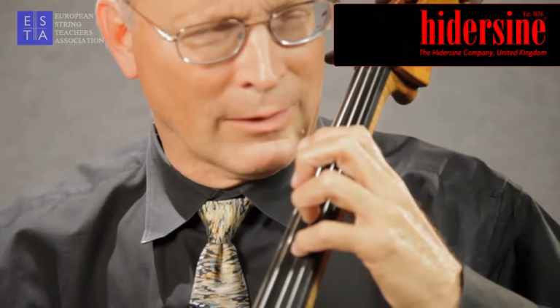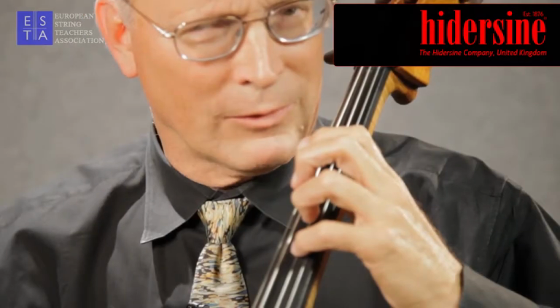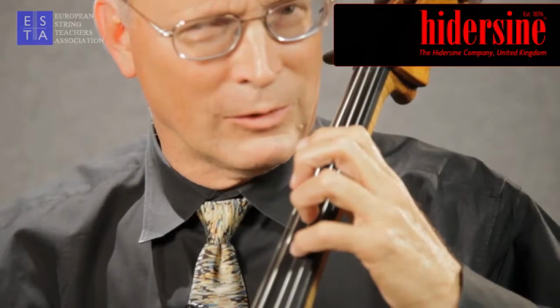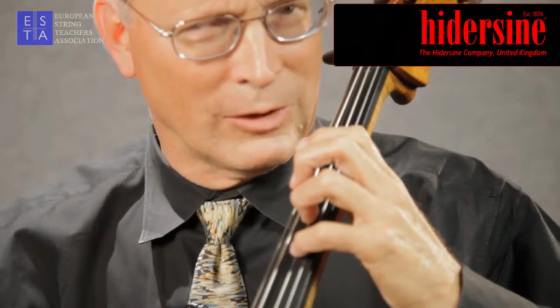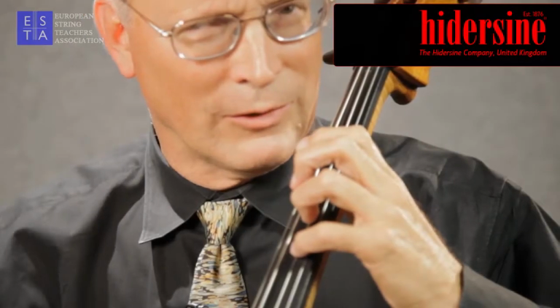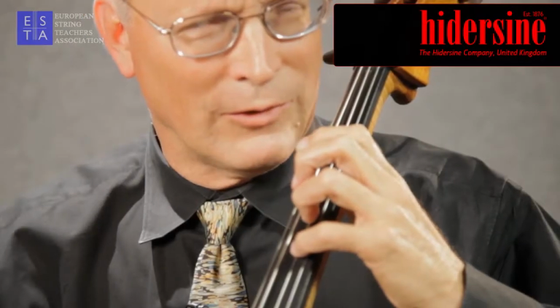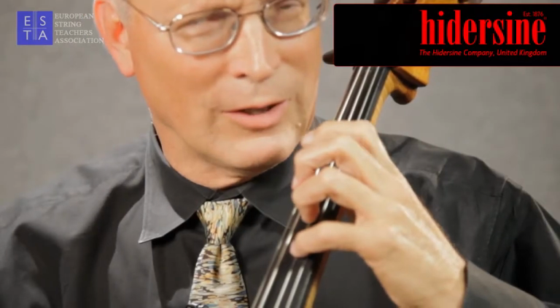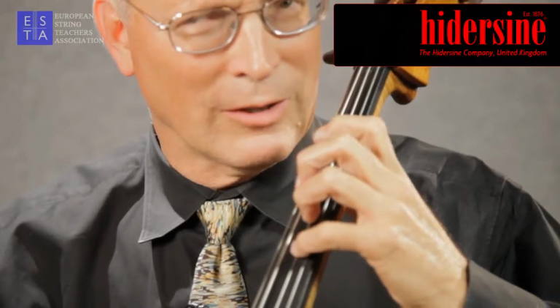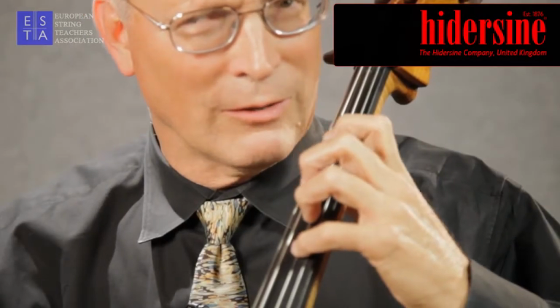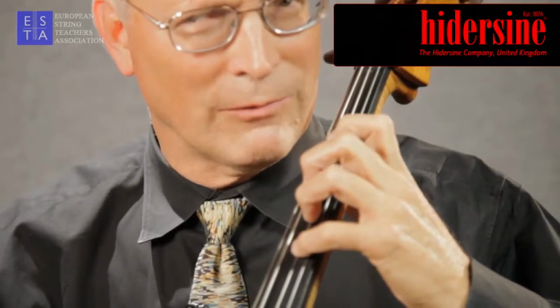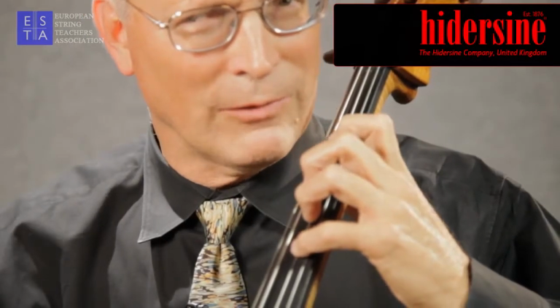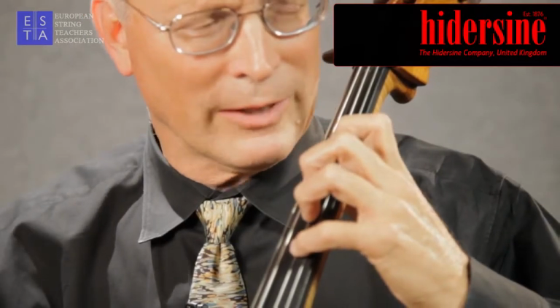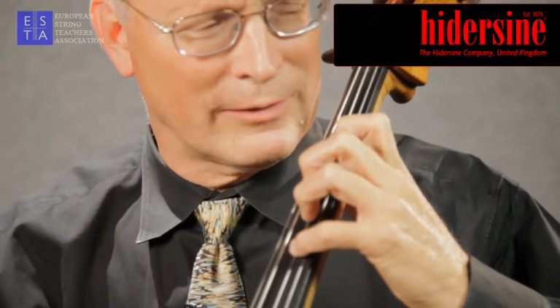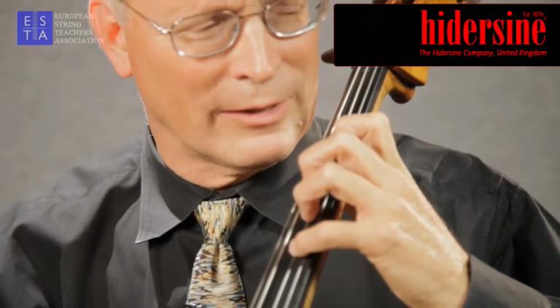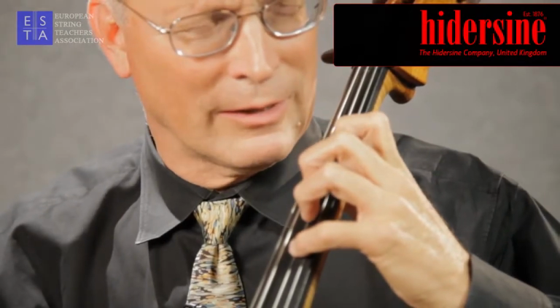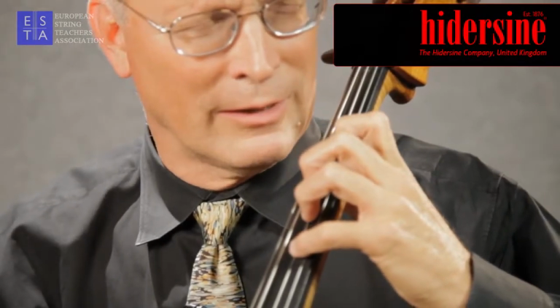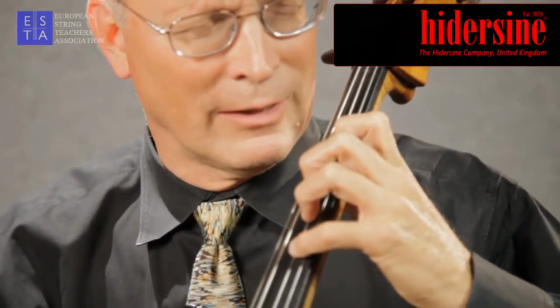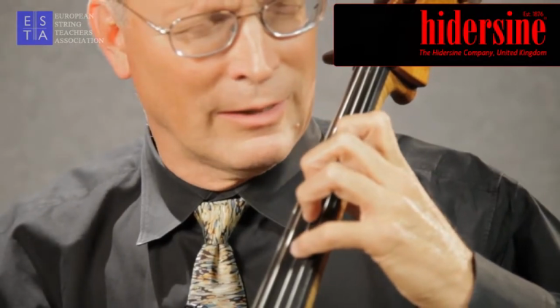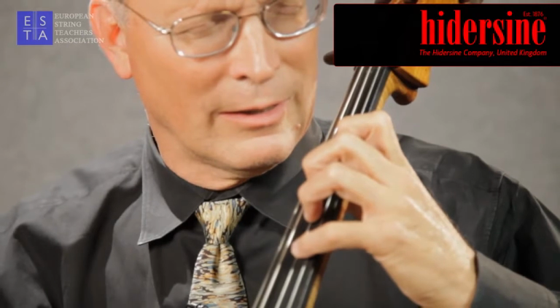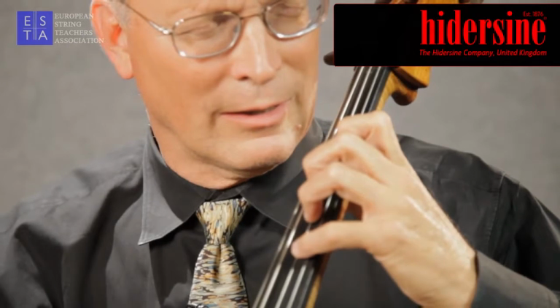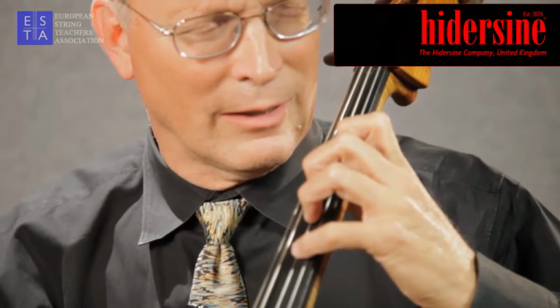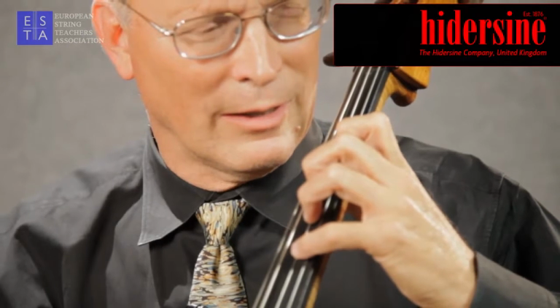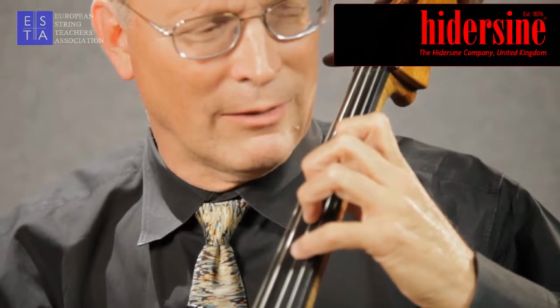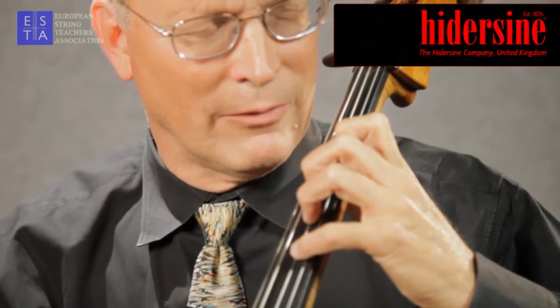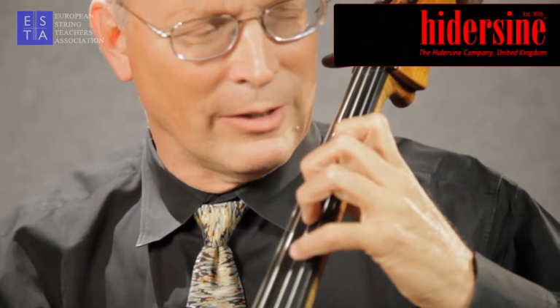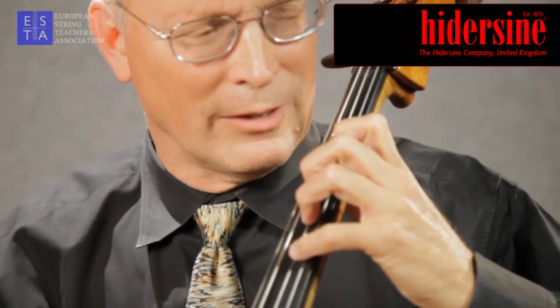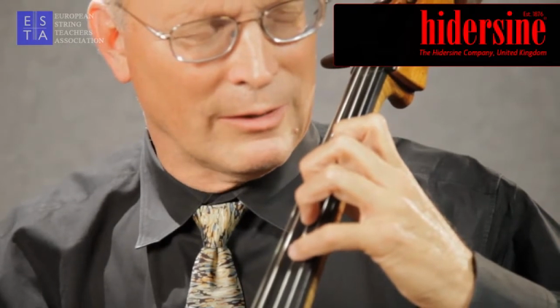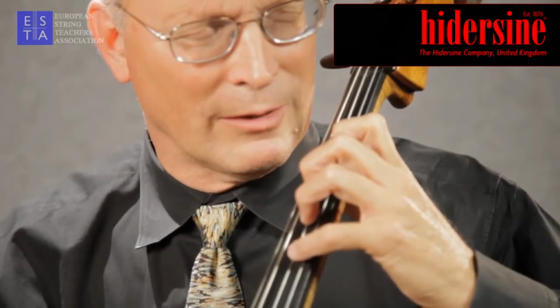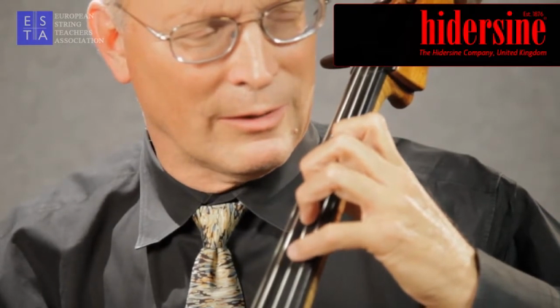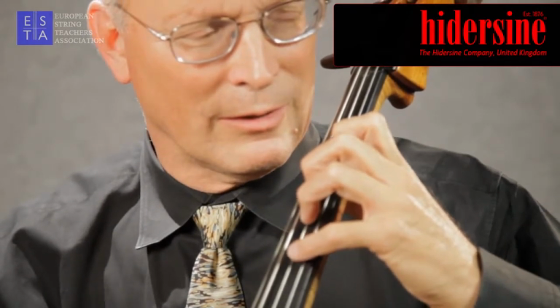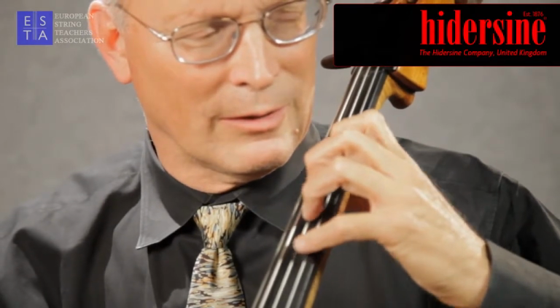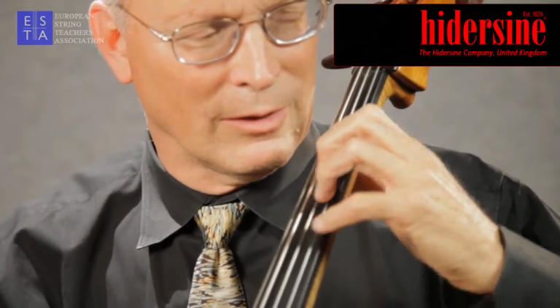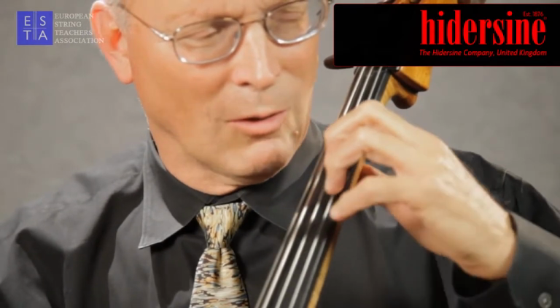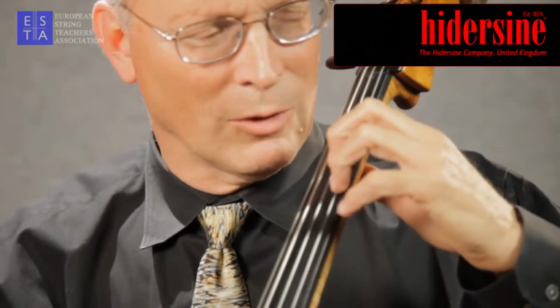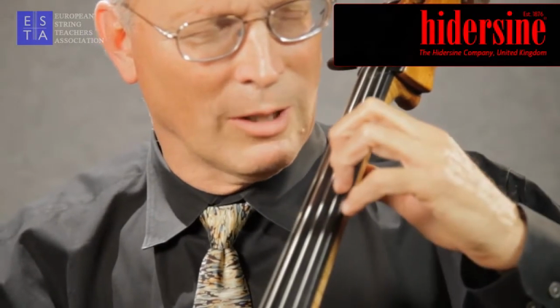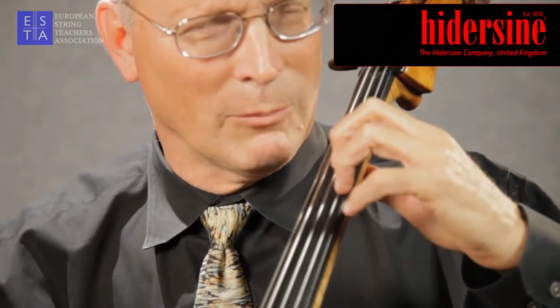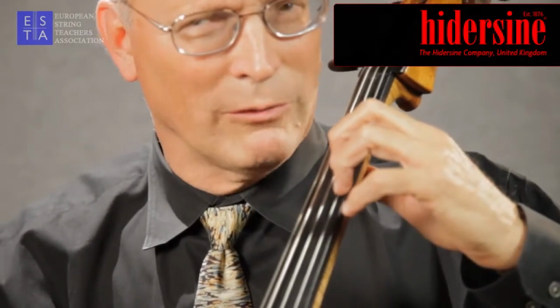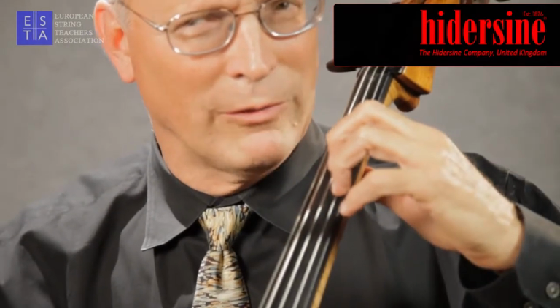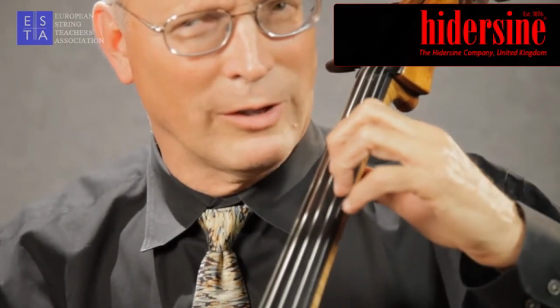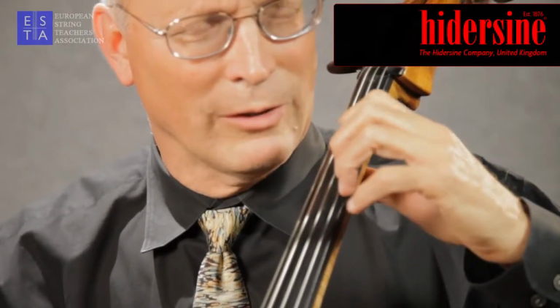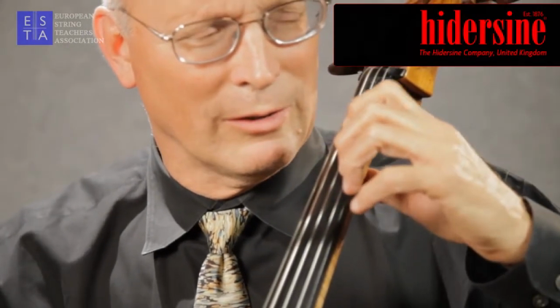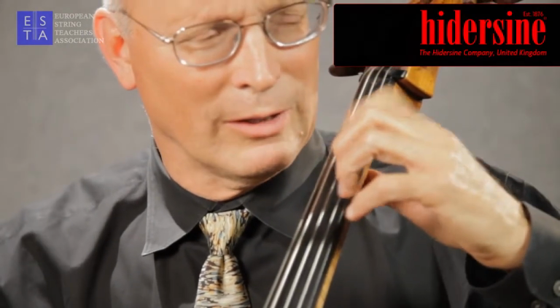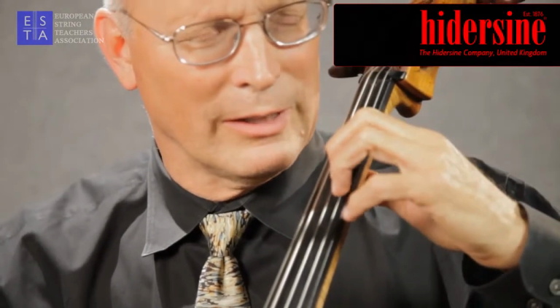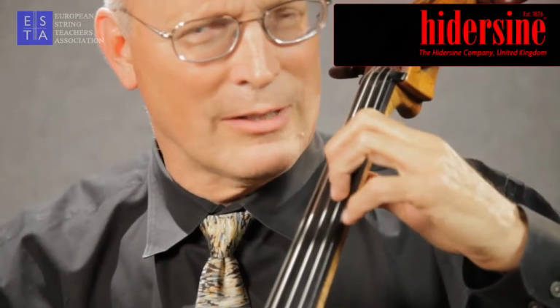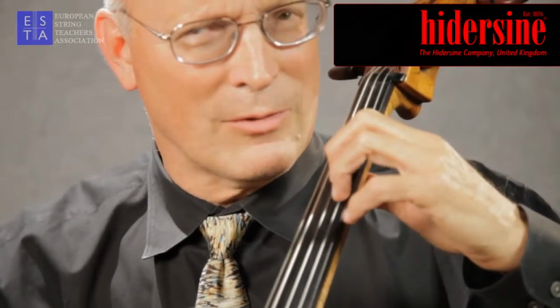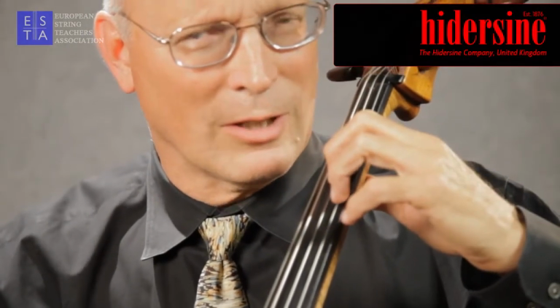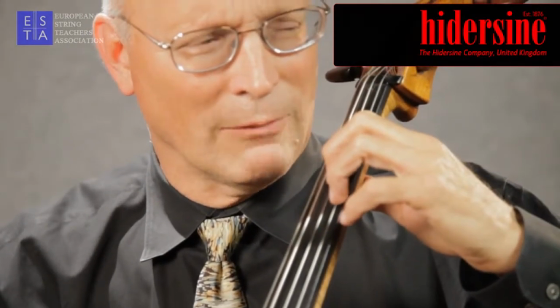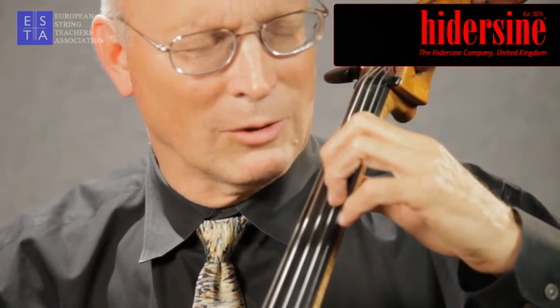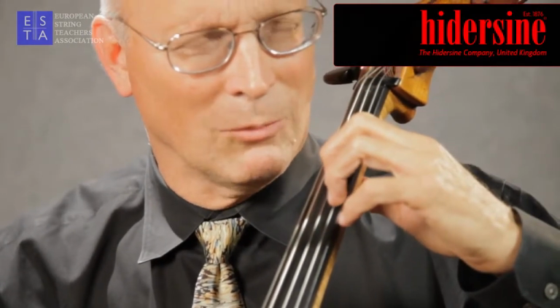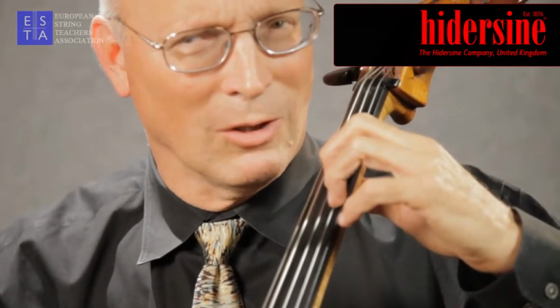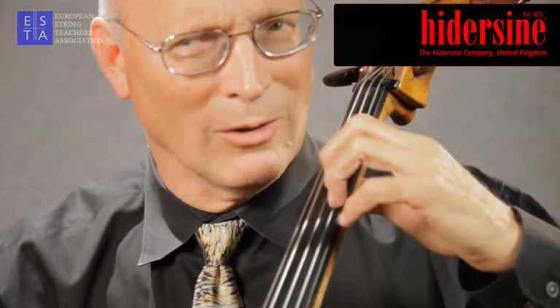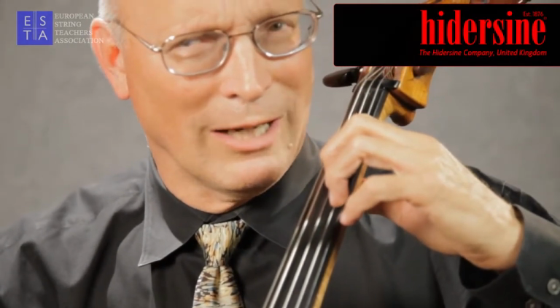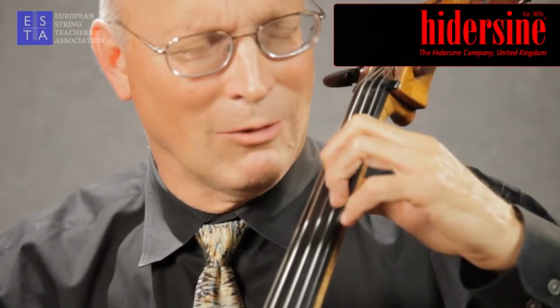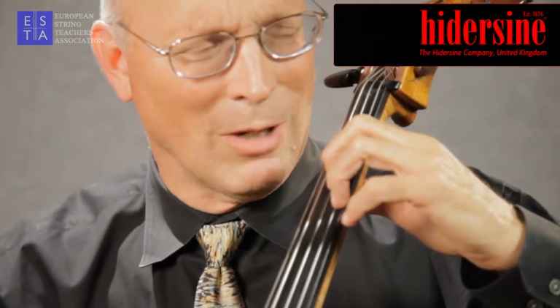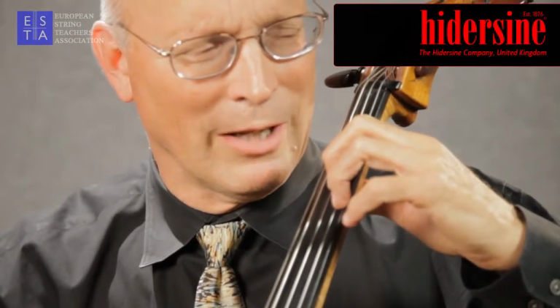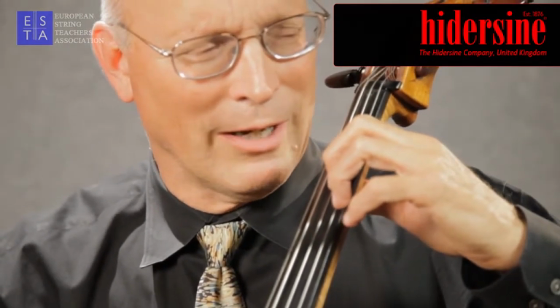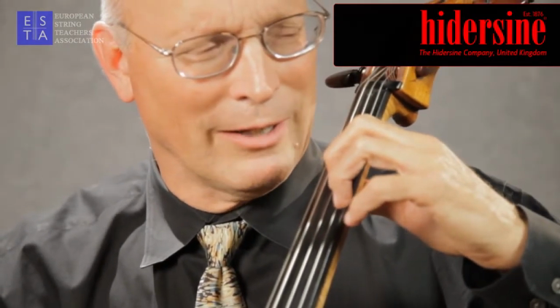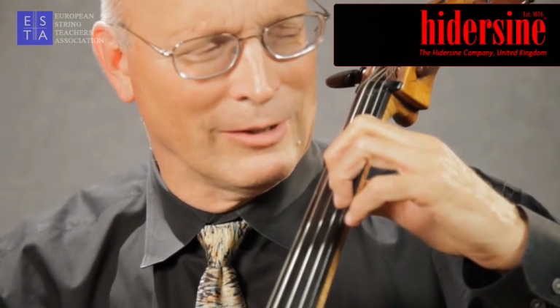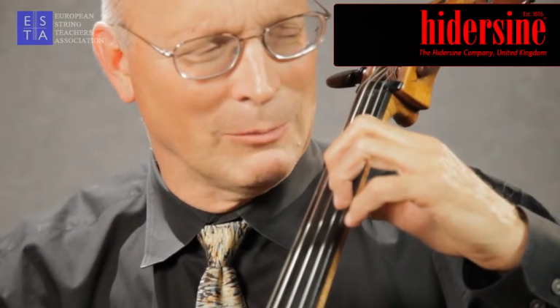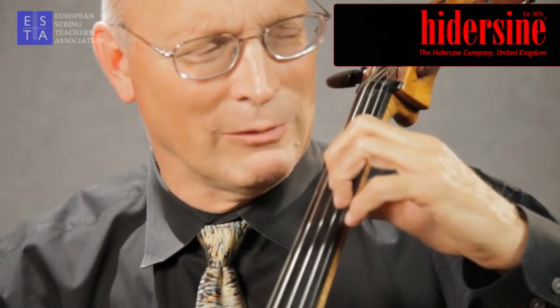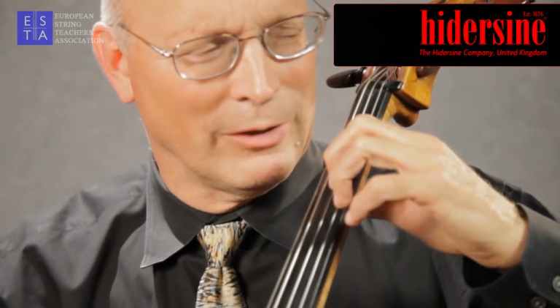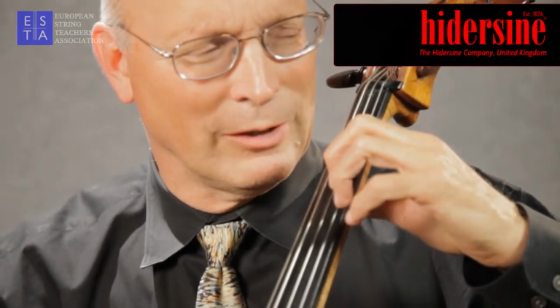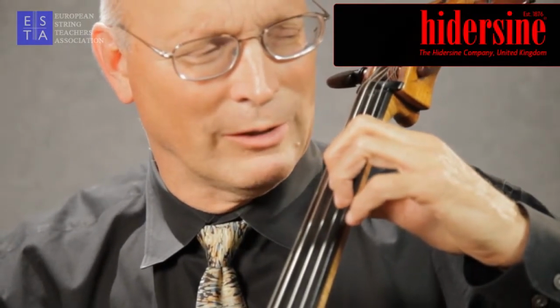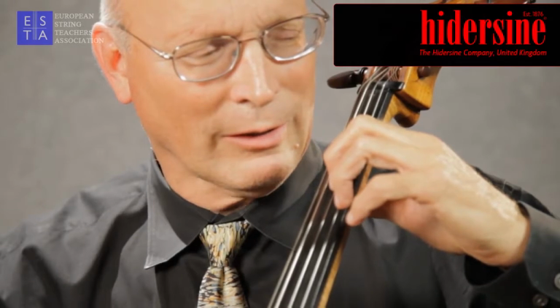You can see that the flexing of the lower numbered finger leads to a comfortable arrival by the higher numbered finger.